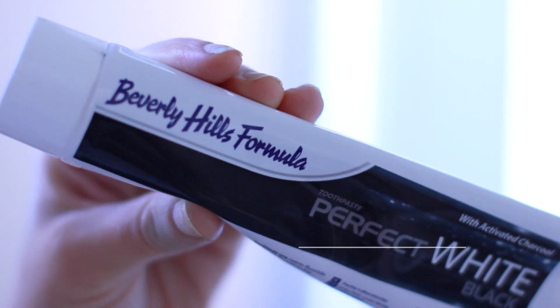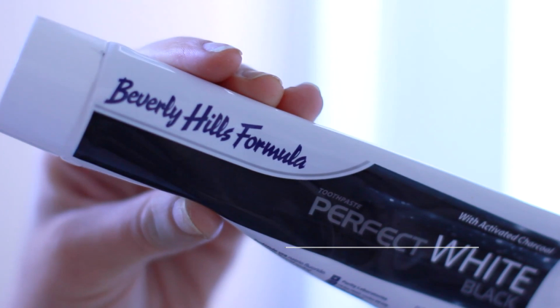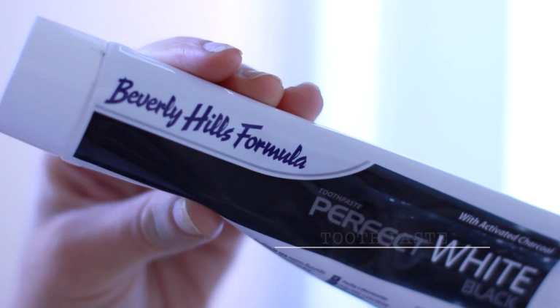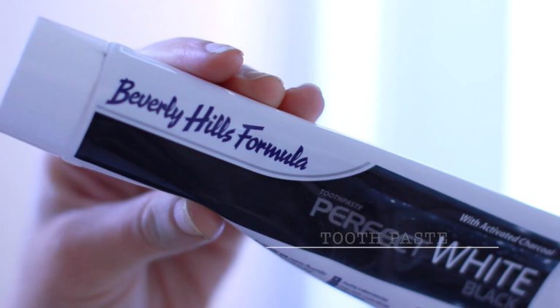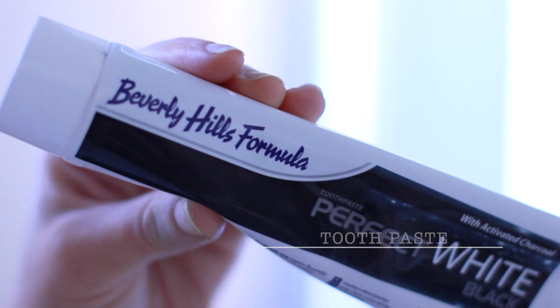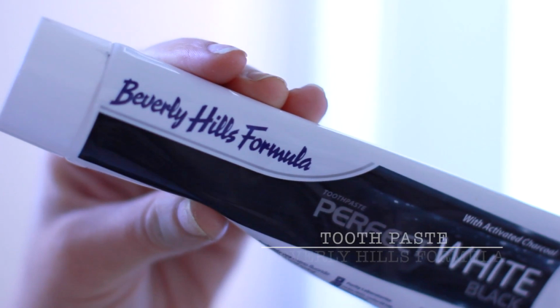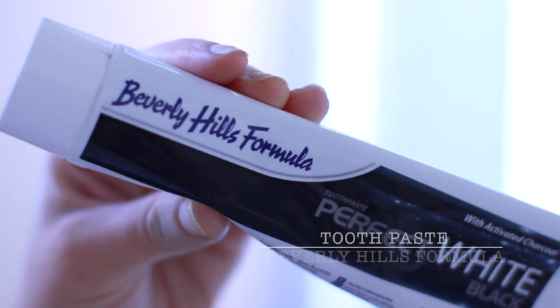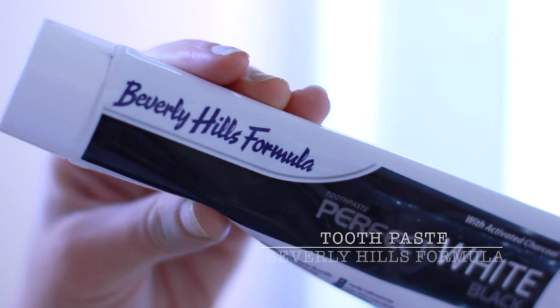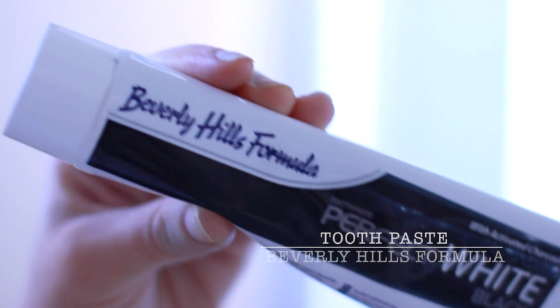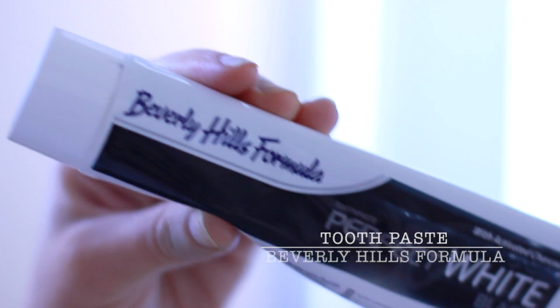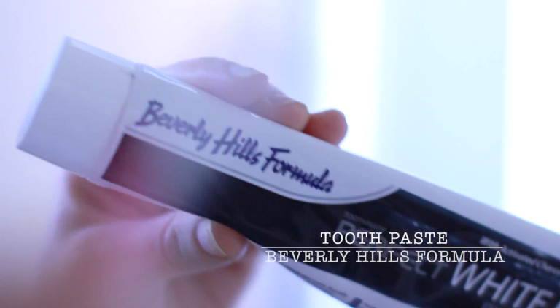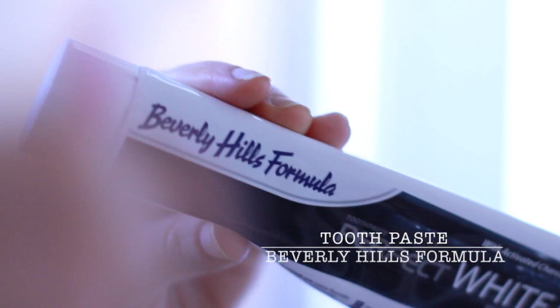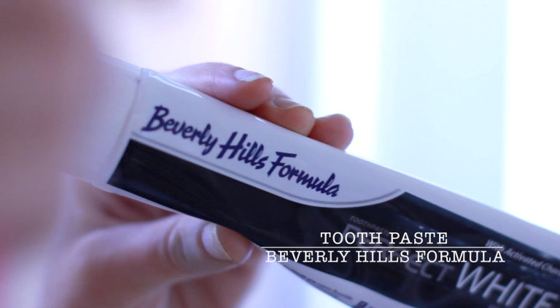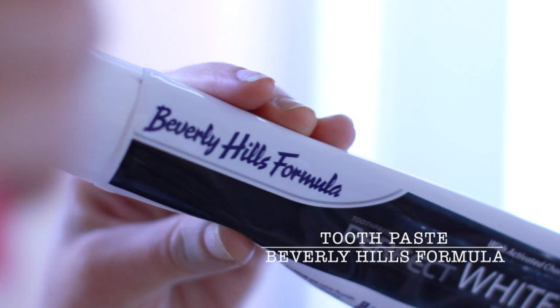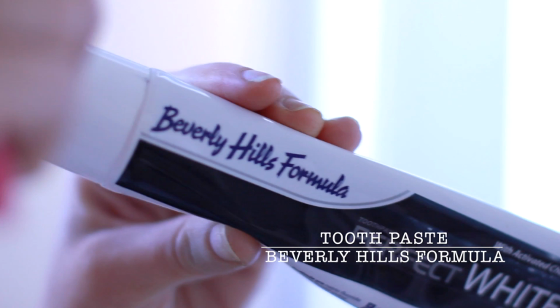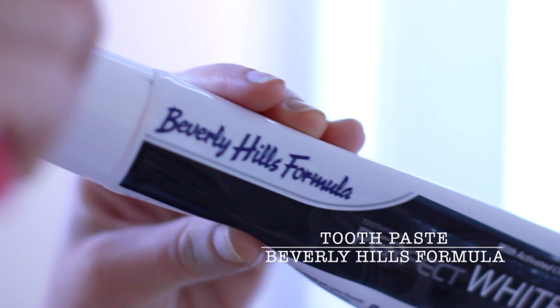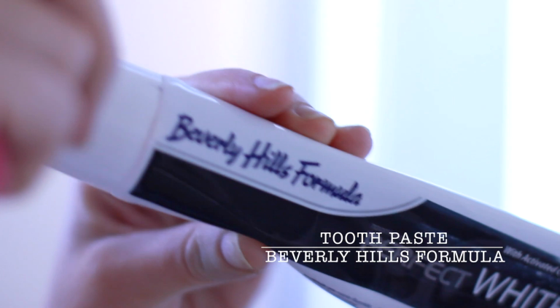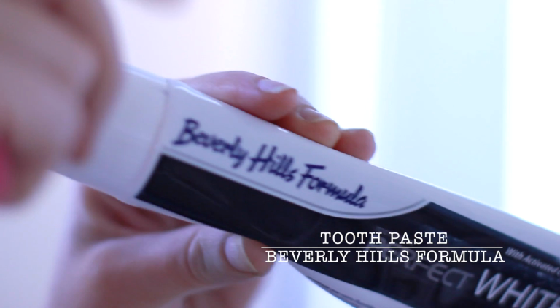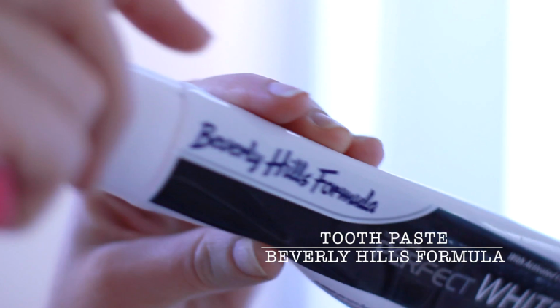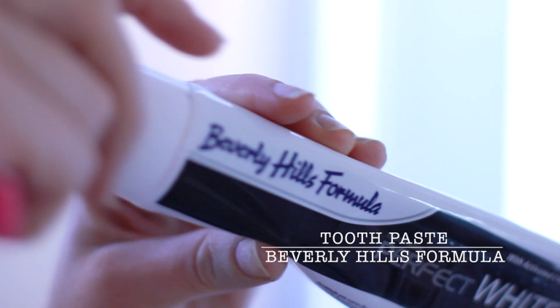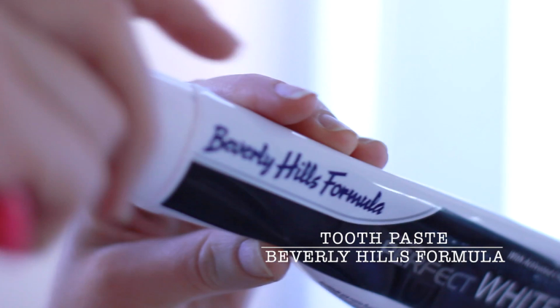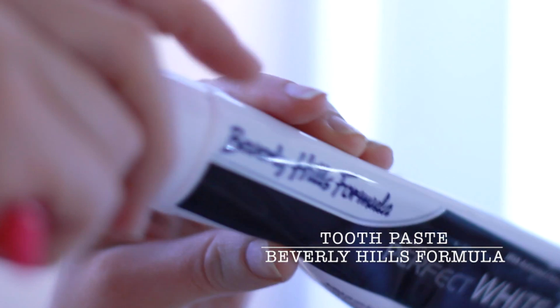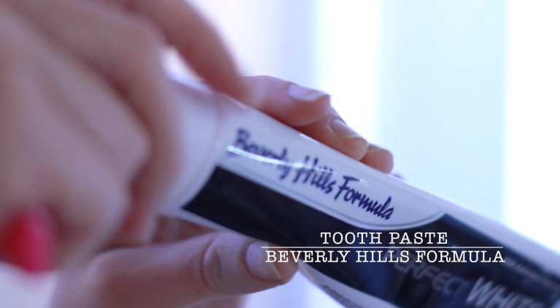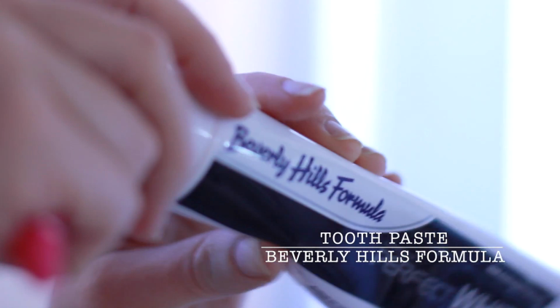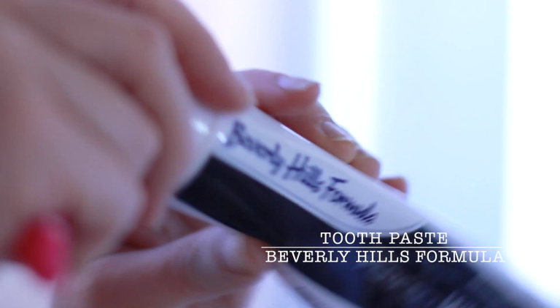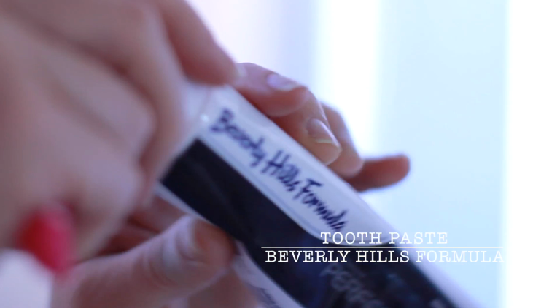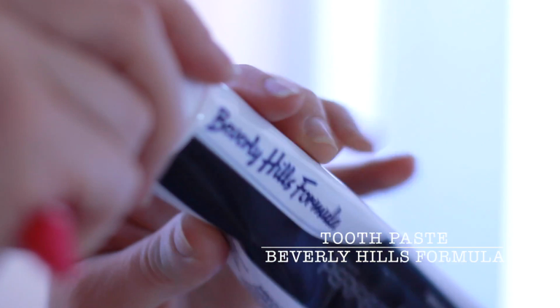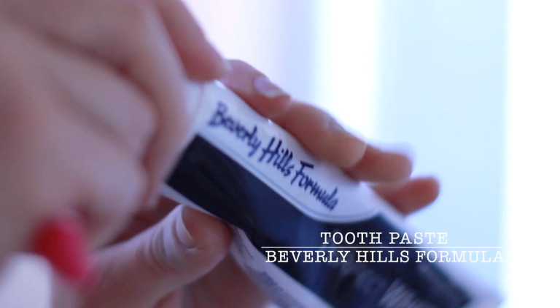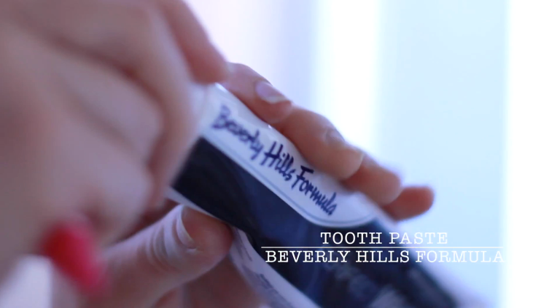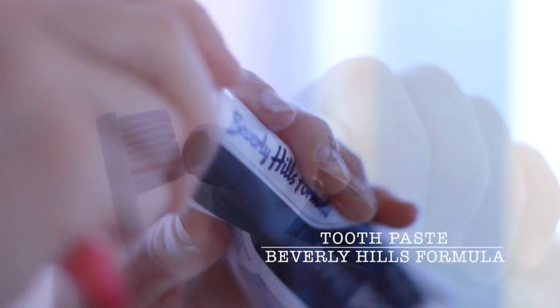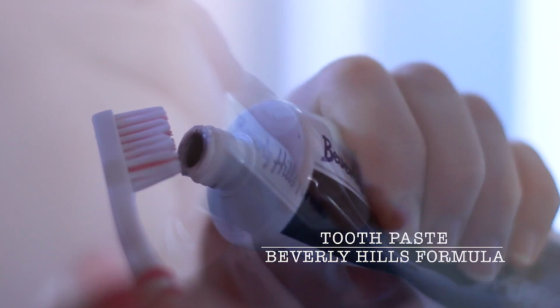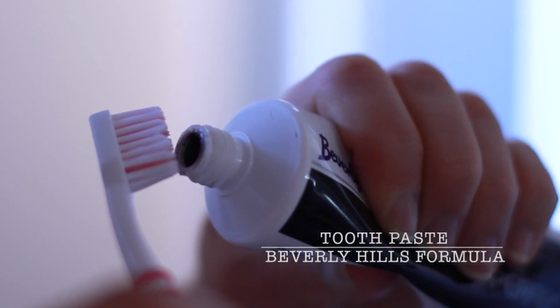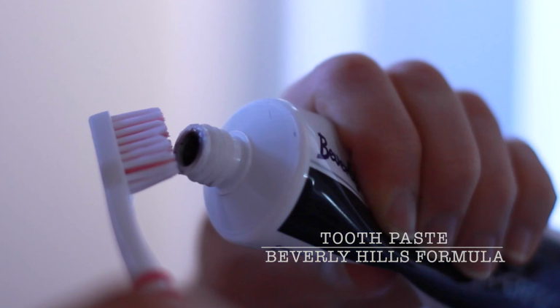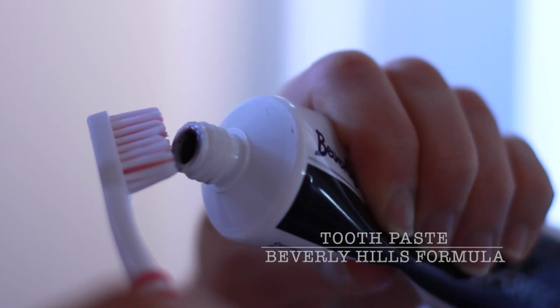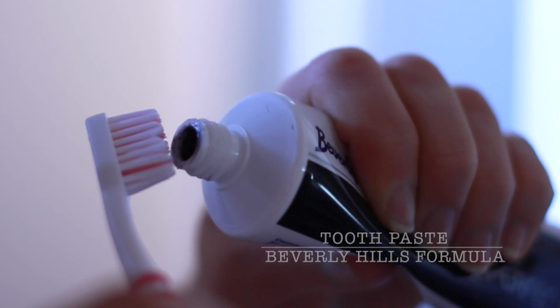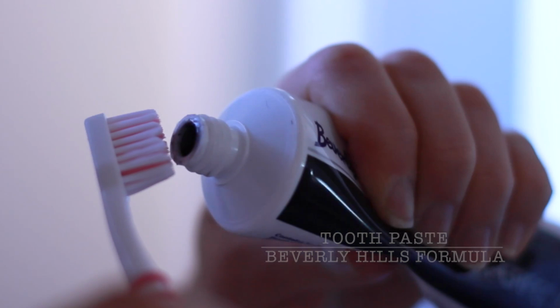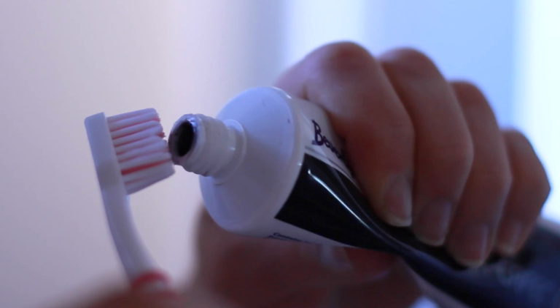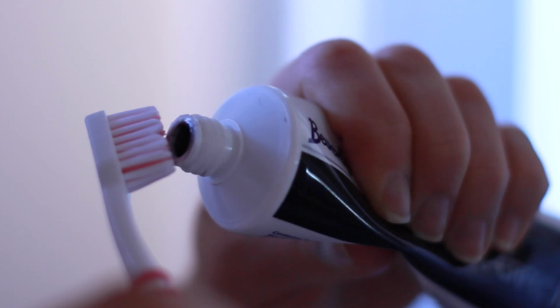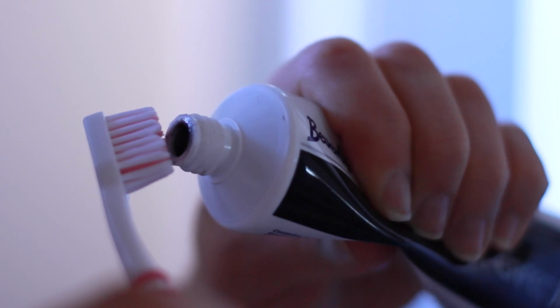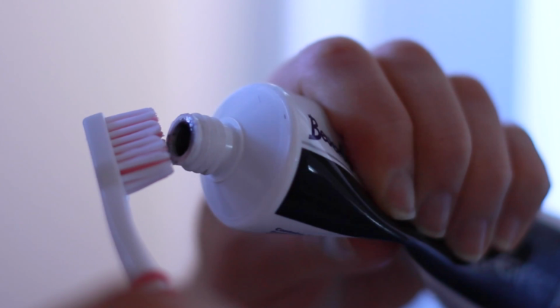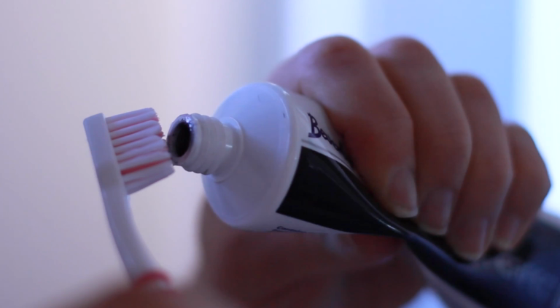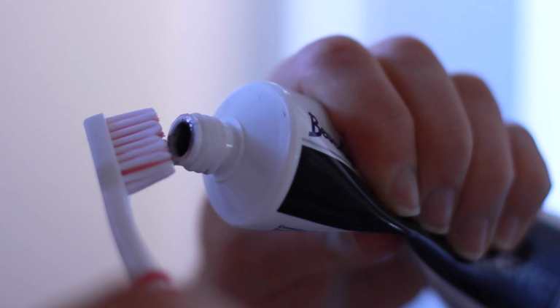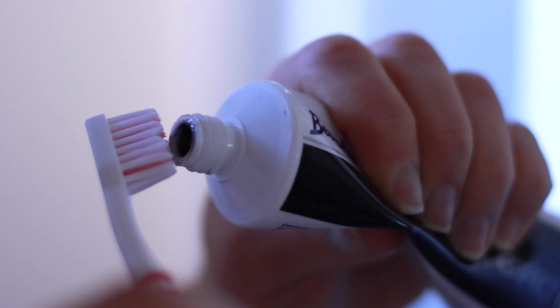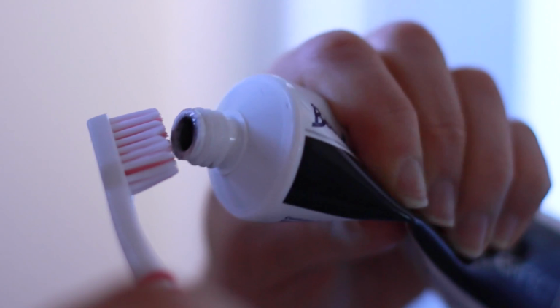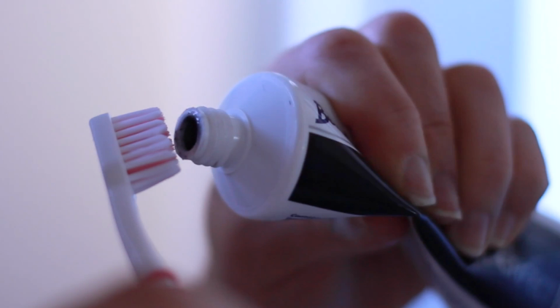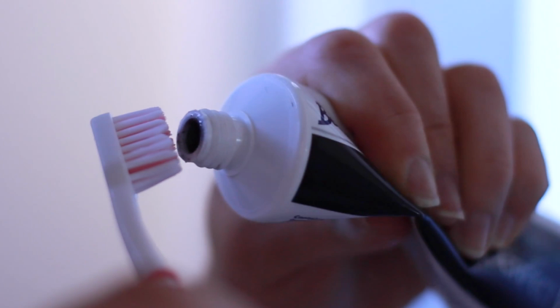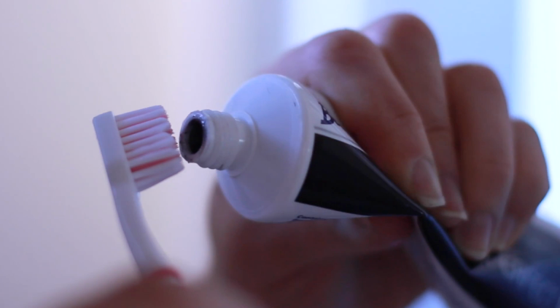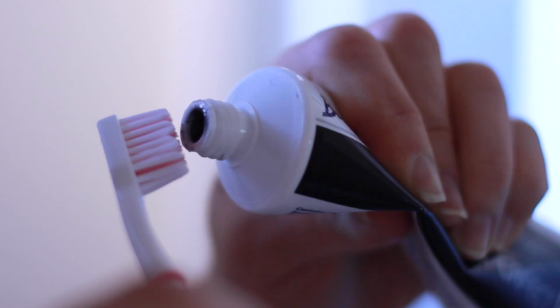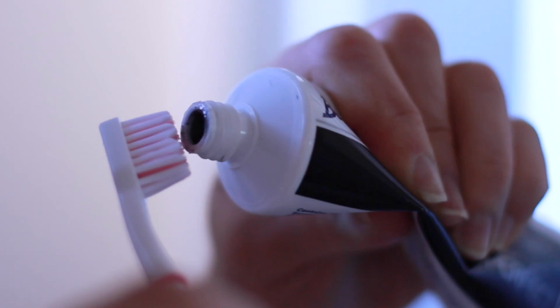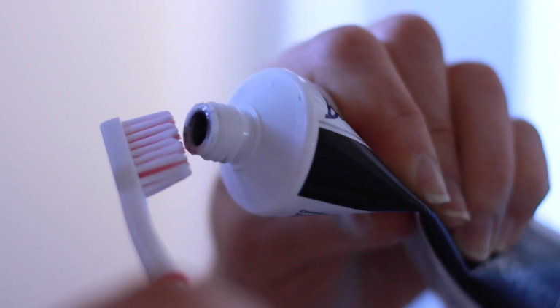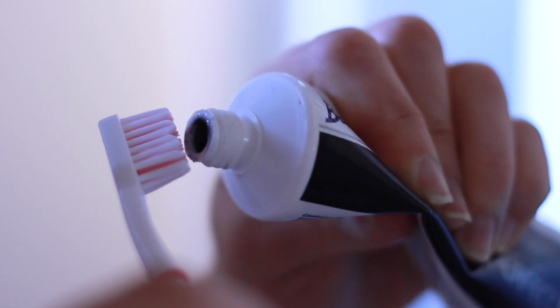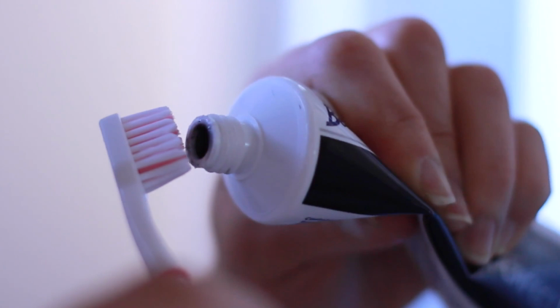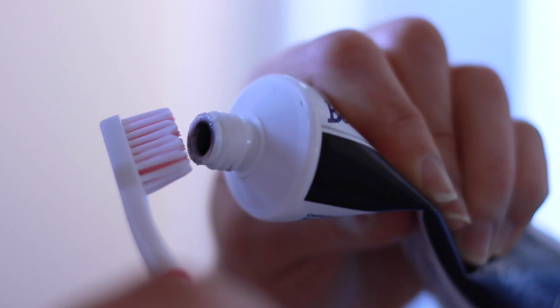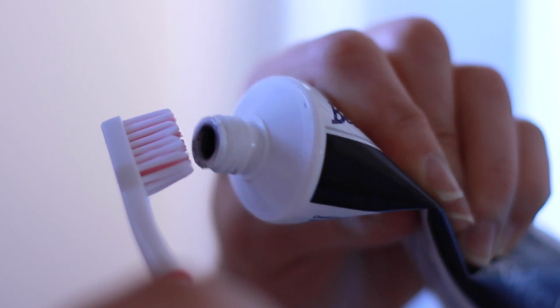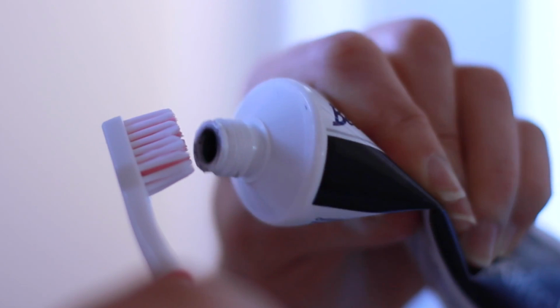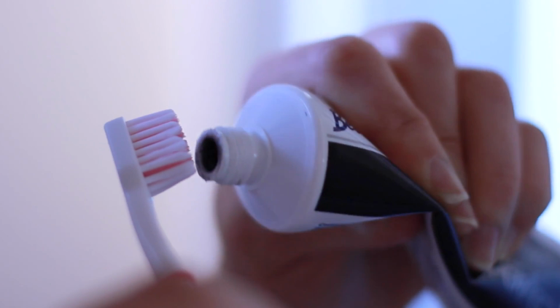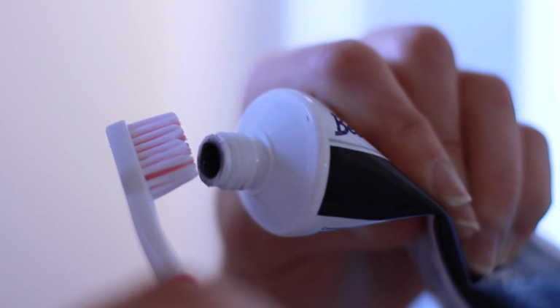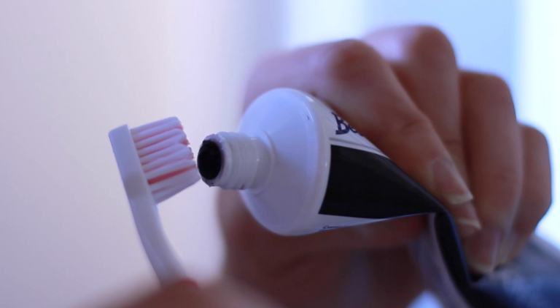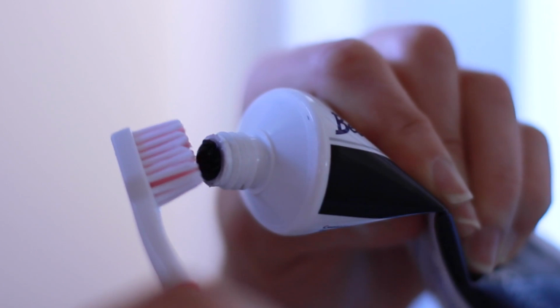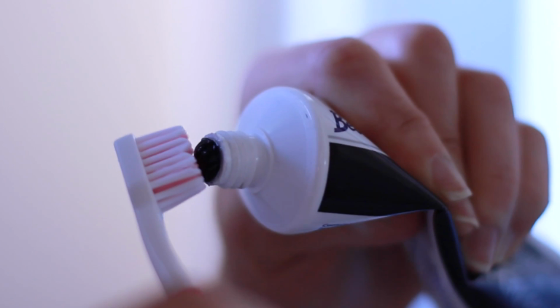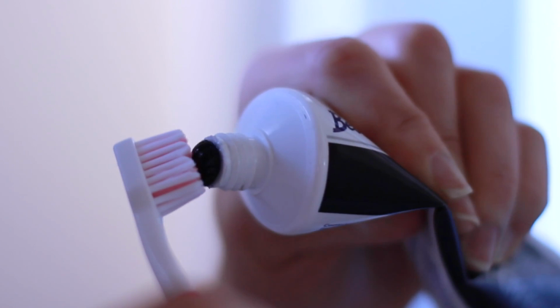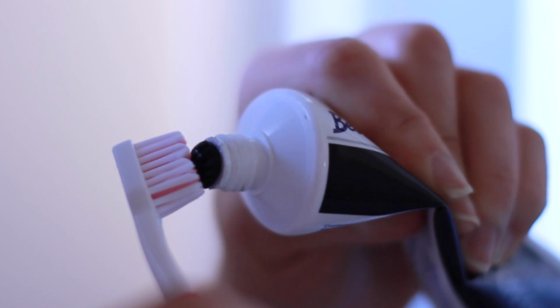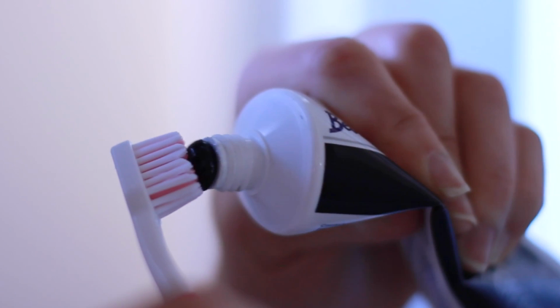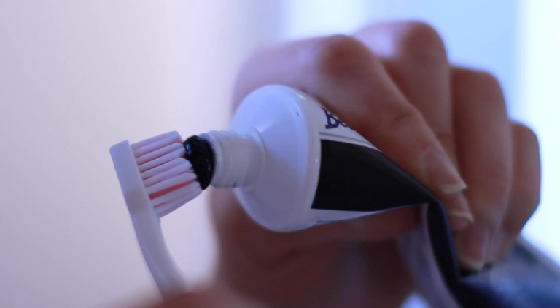Ok, toothpaste — it's black toothpaste. I know it's really weird but my teeth feel super clean after I use it, so I have to share it with you.